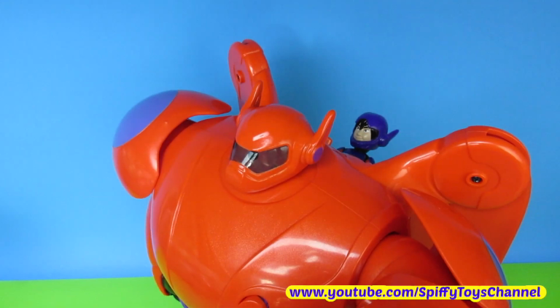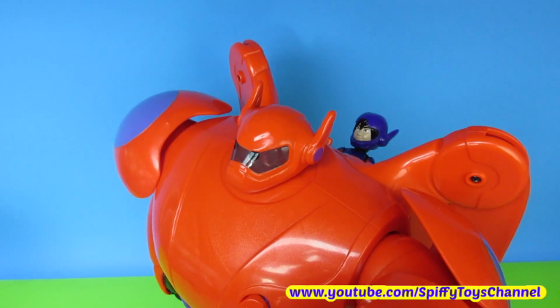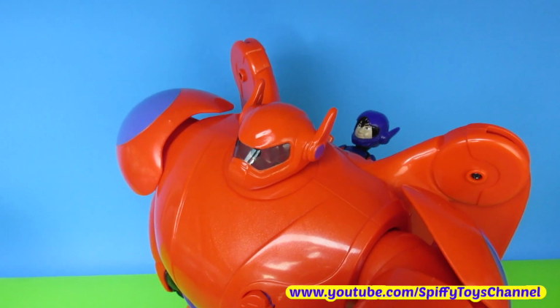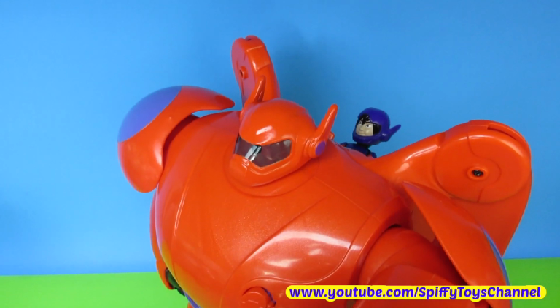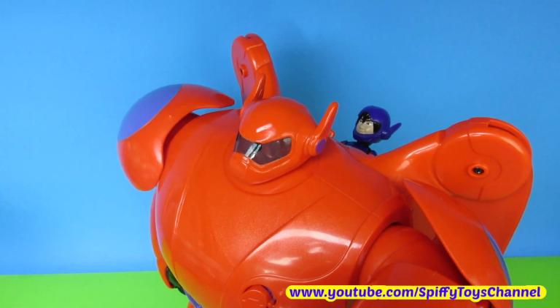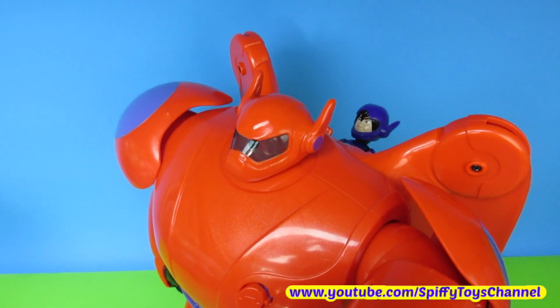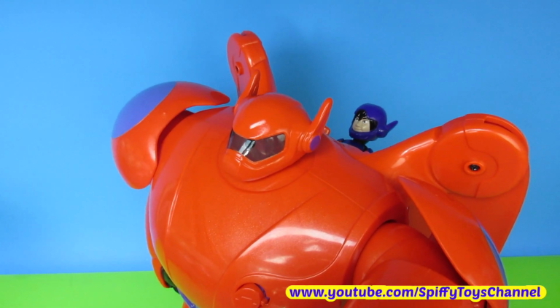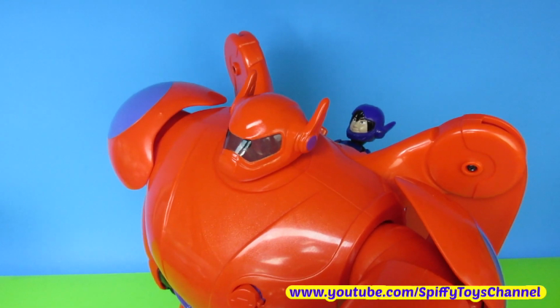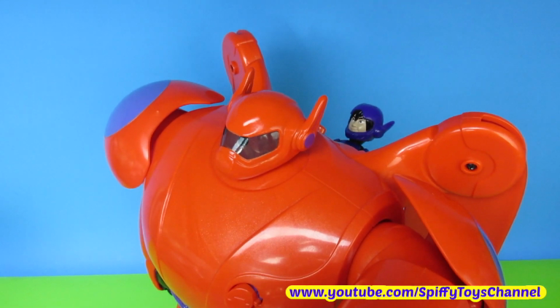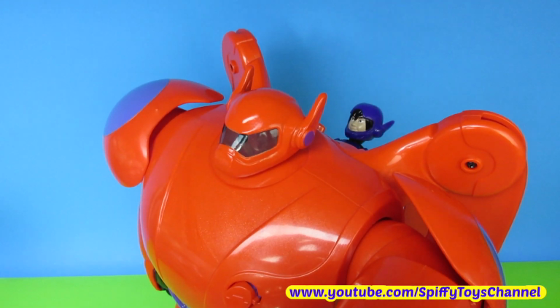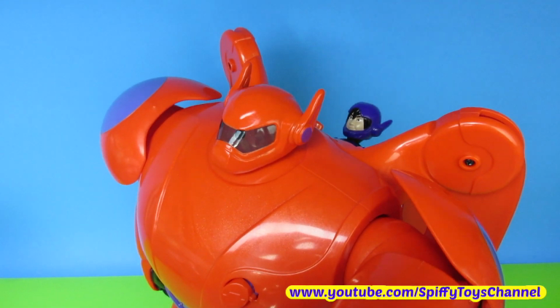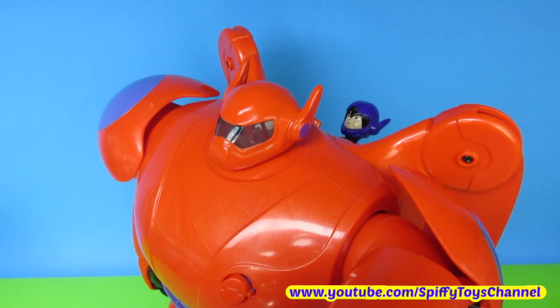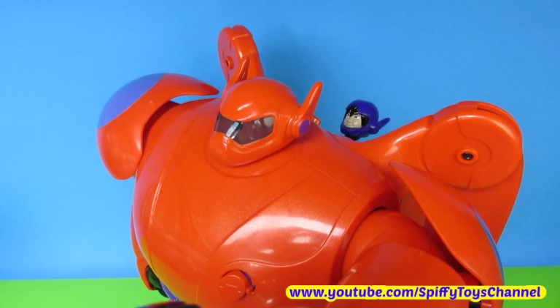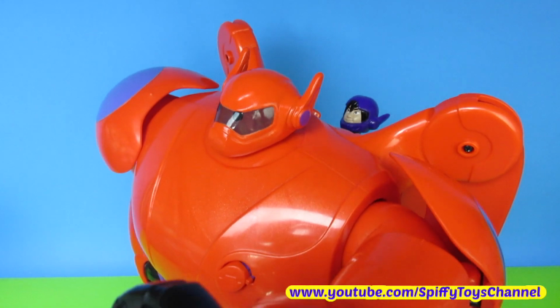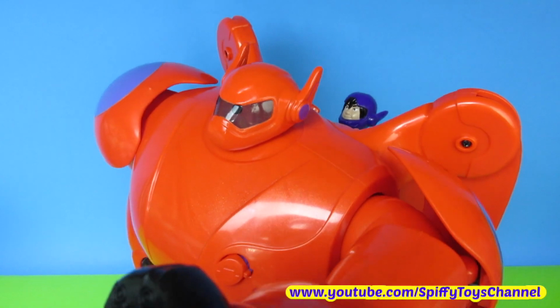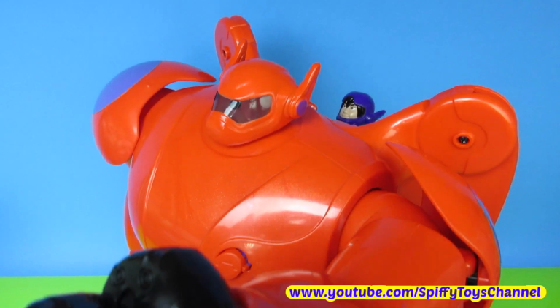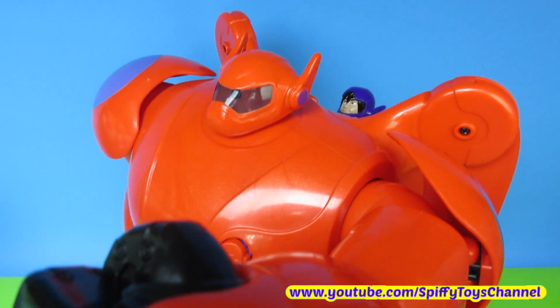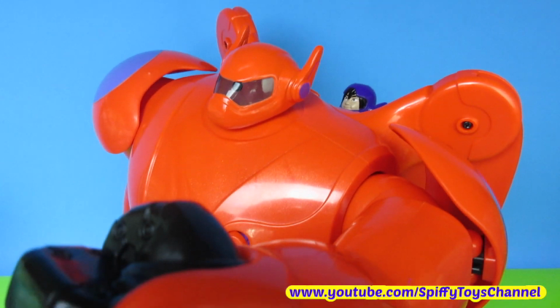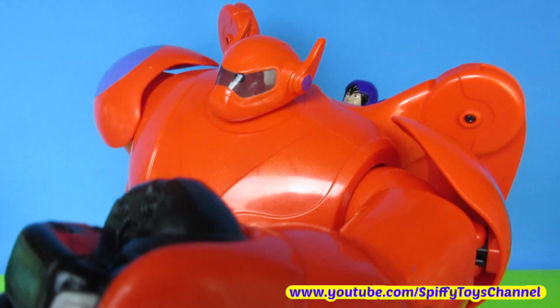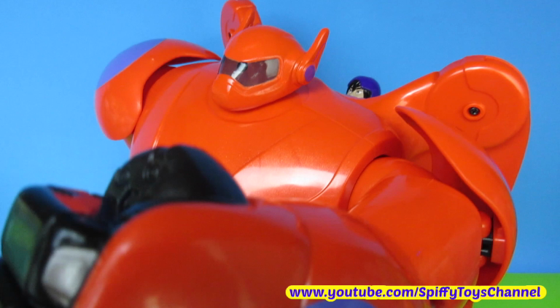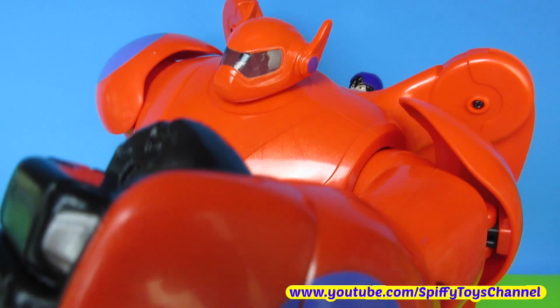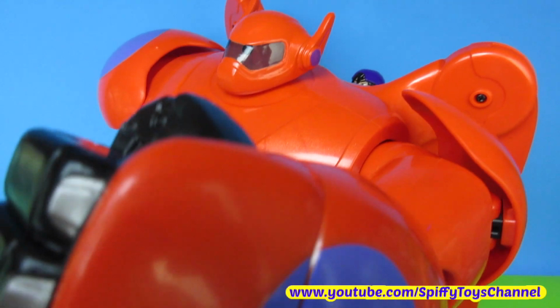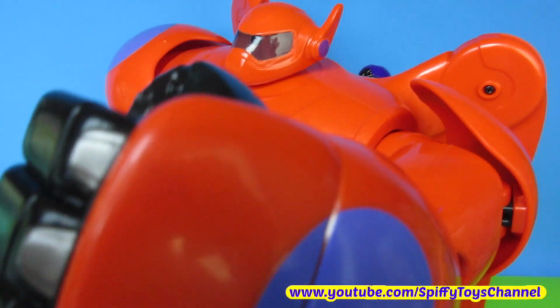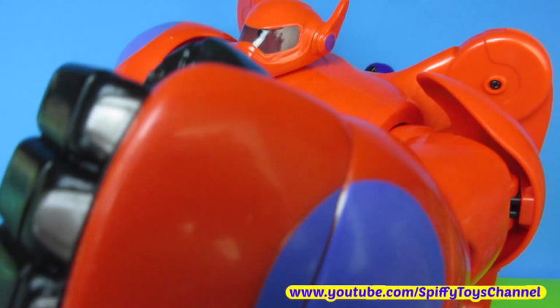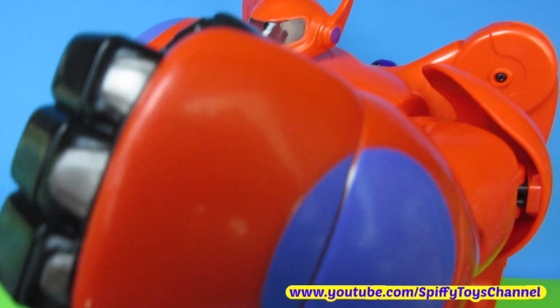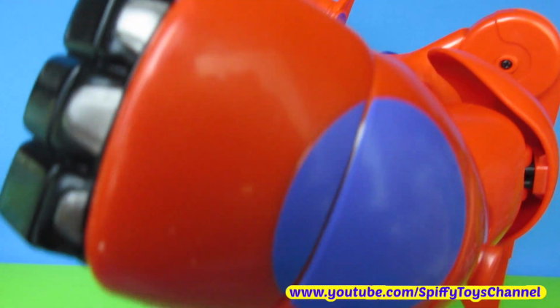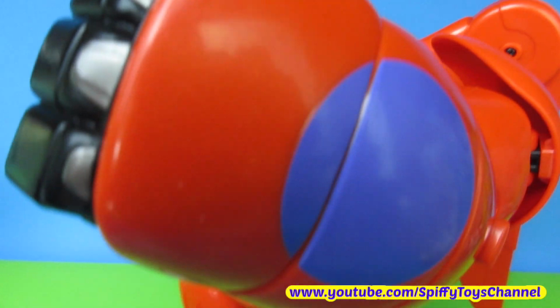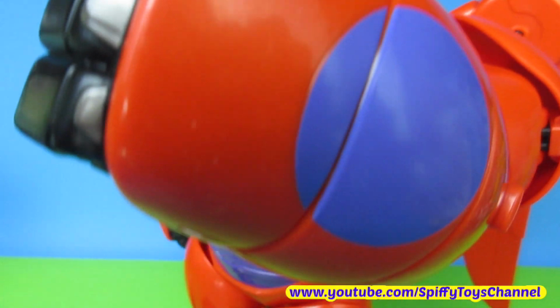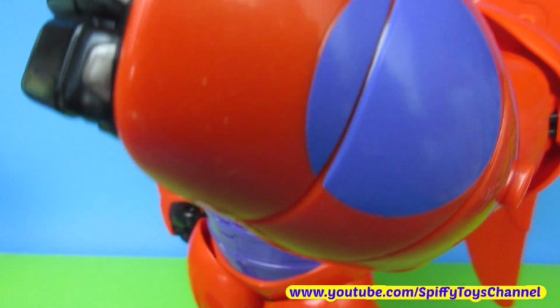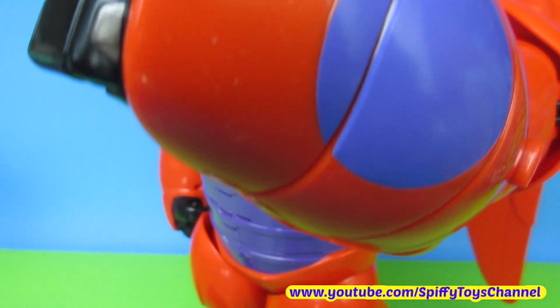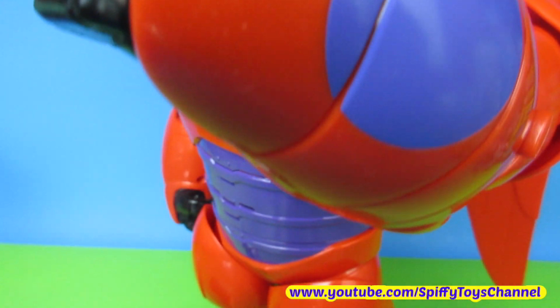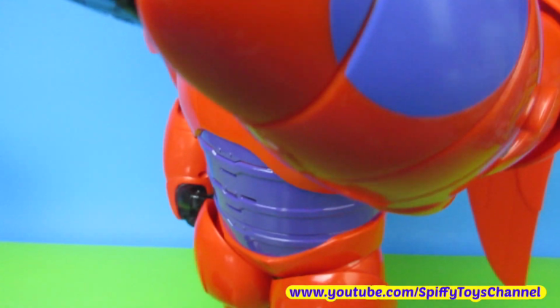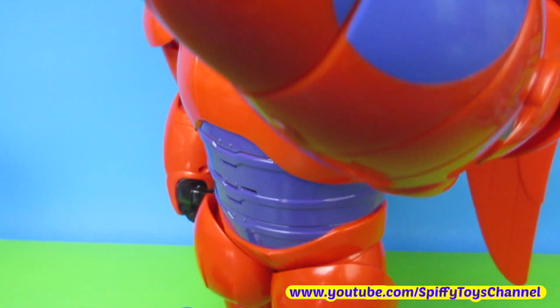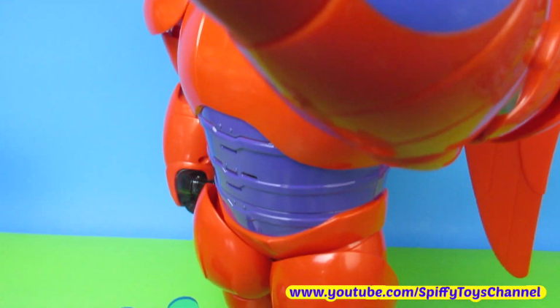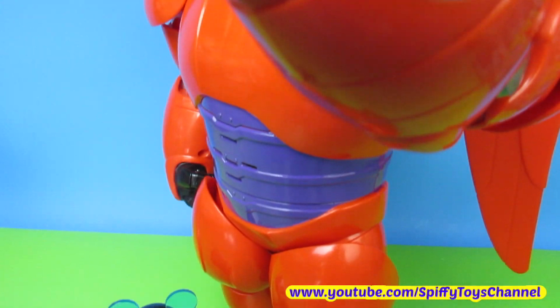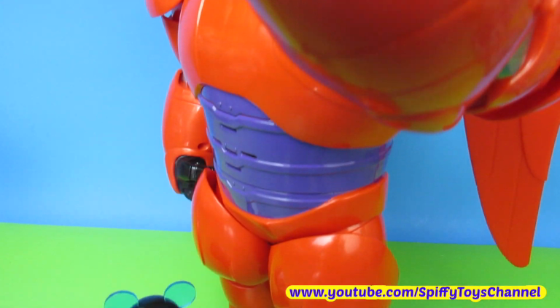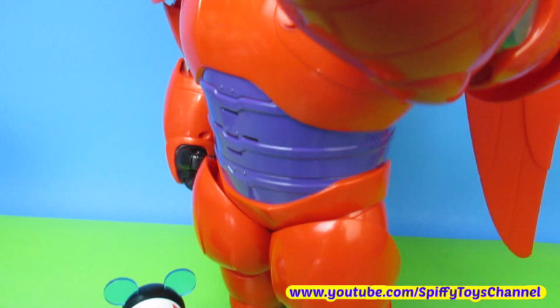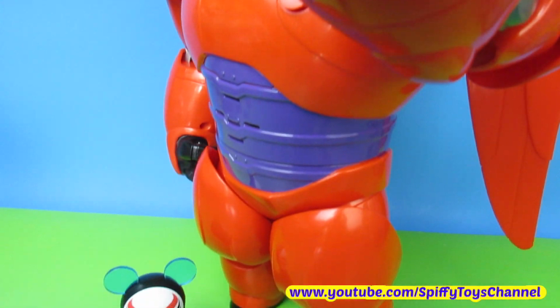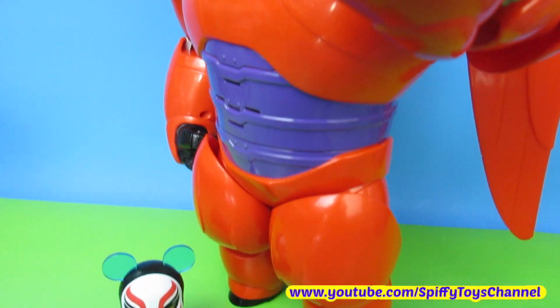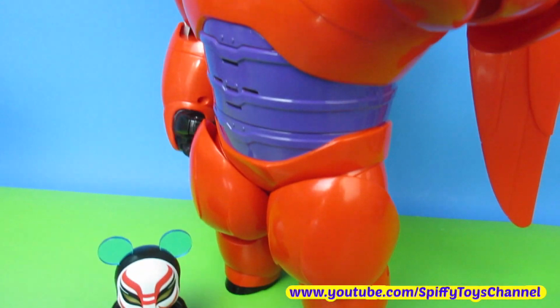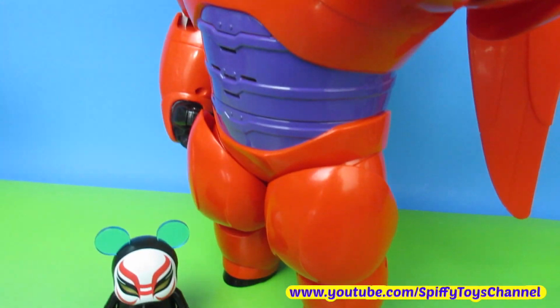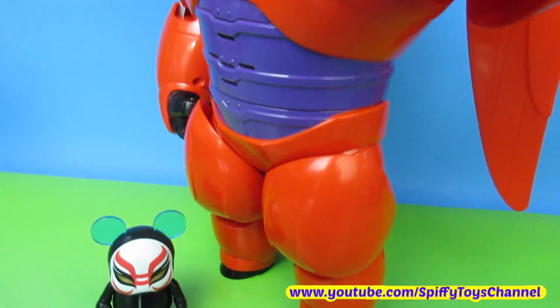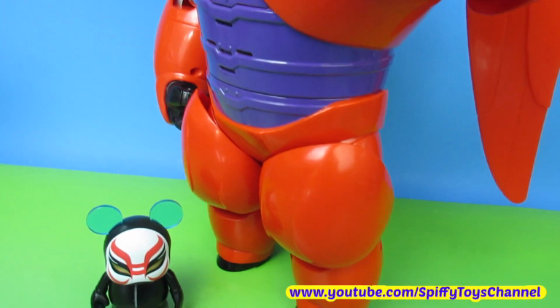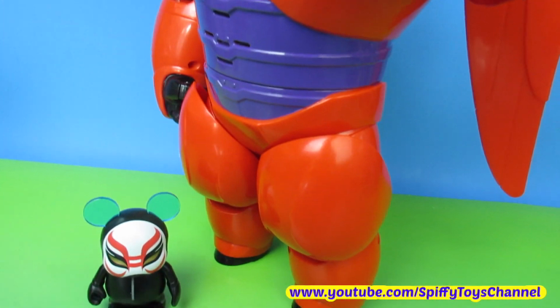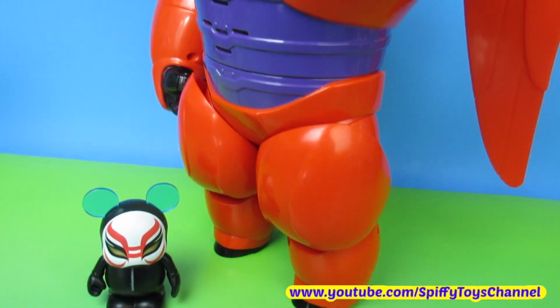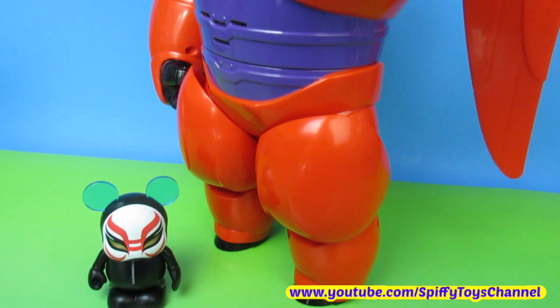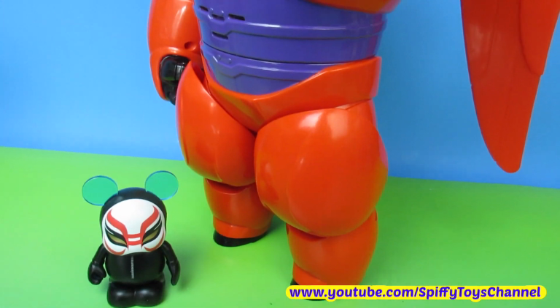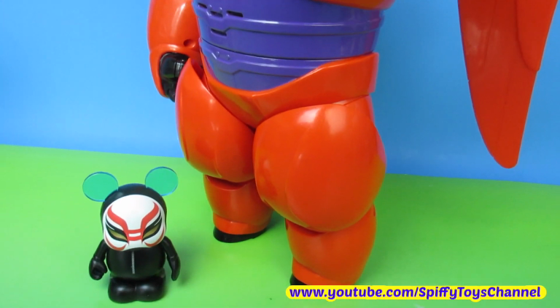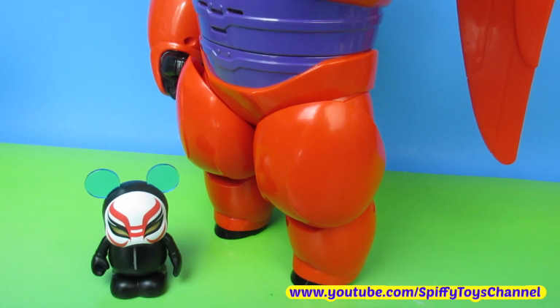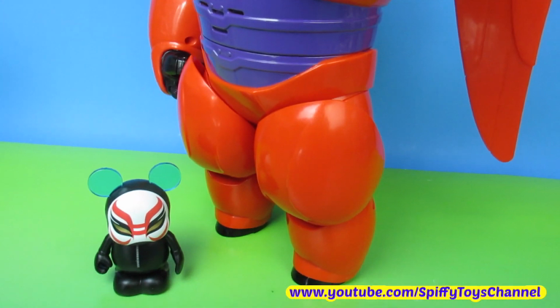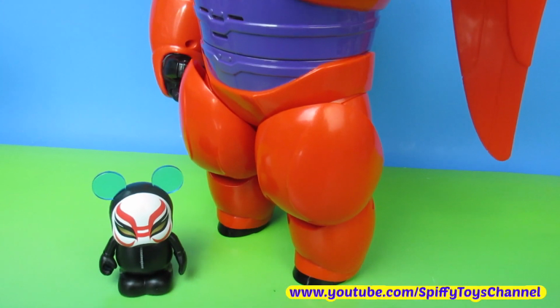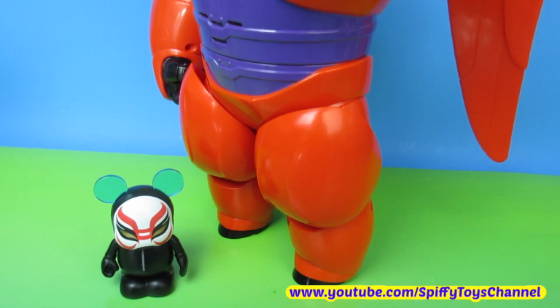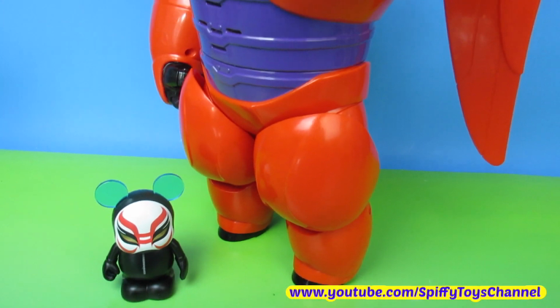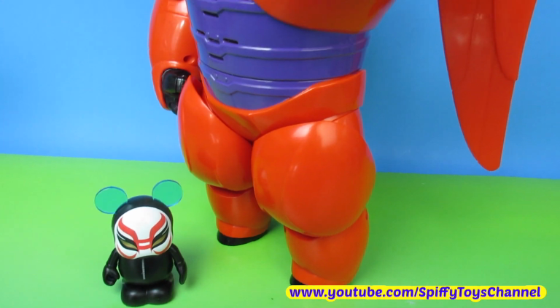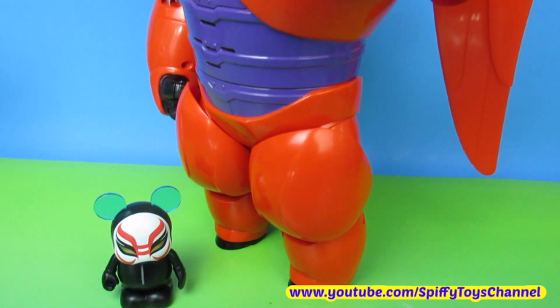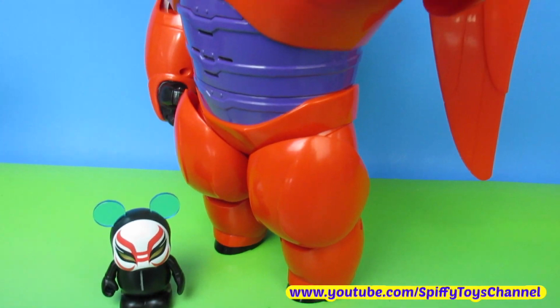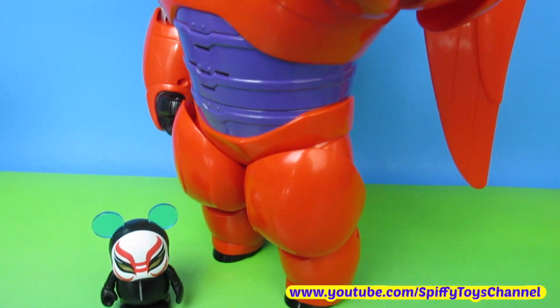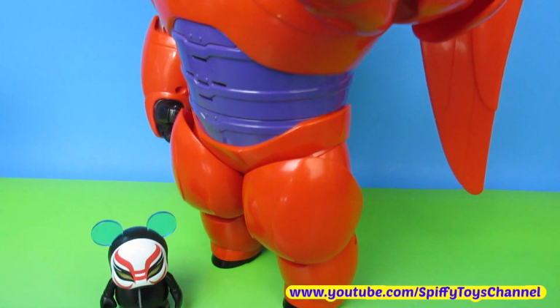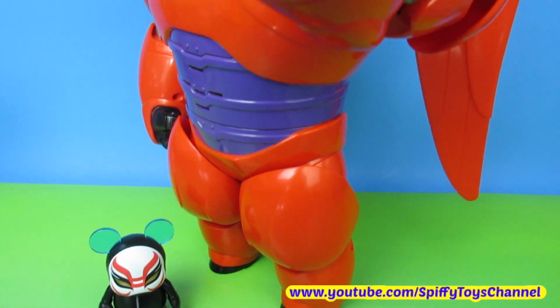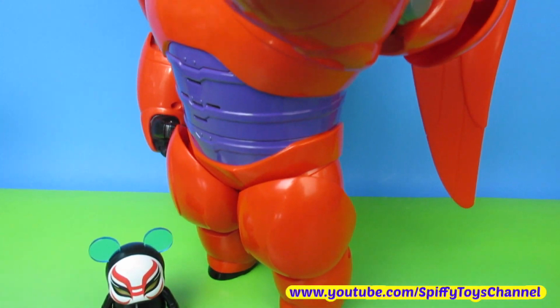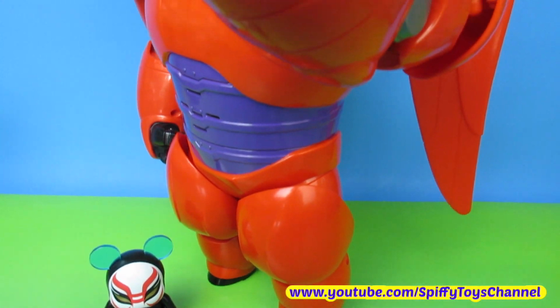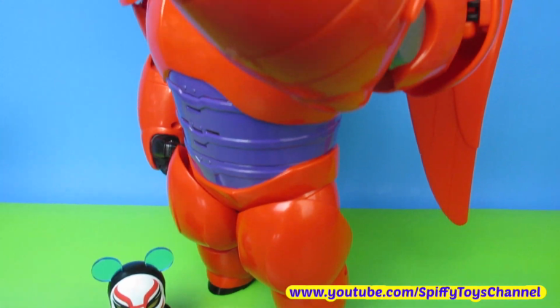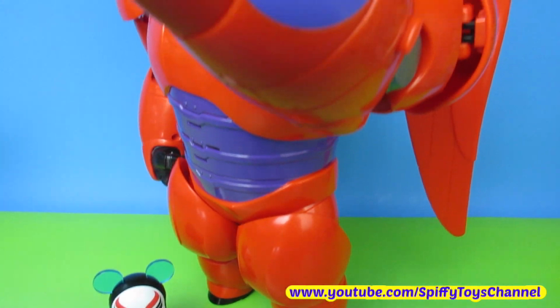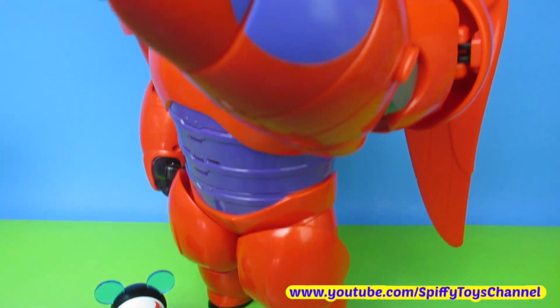Well guys, thanks for watching my video and stay tuned for last month's Big Hero 6 here on Spiffy Toys Channel.